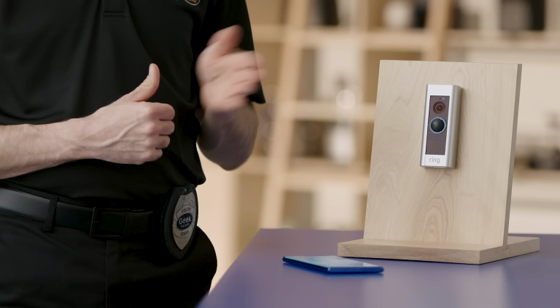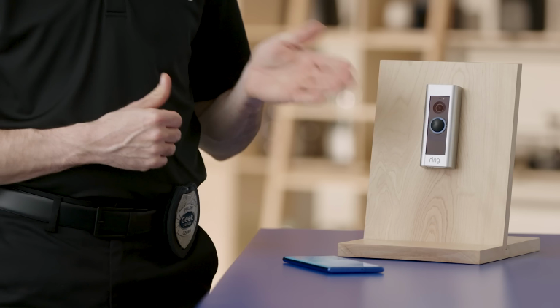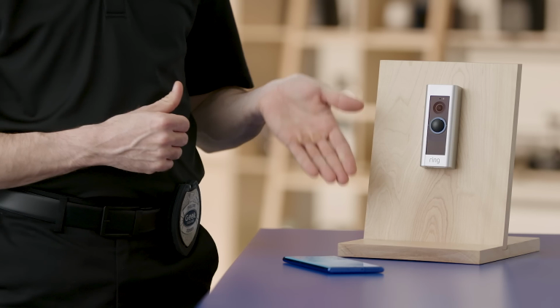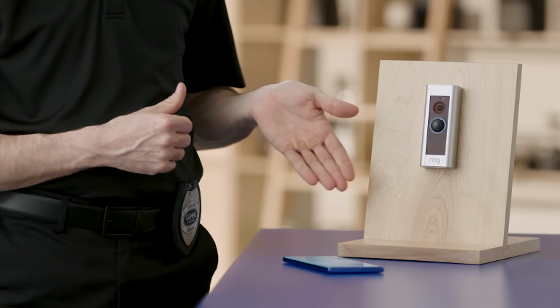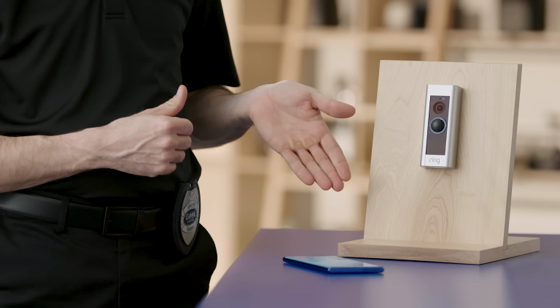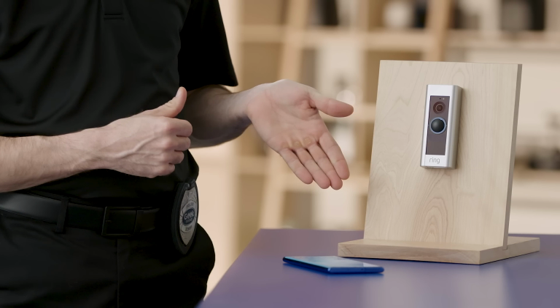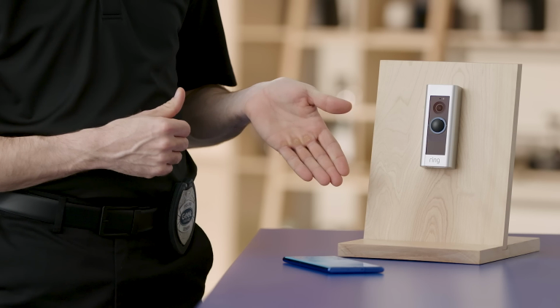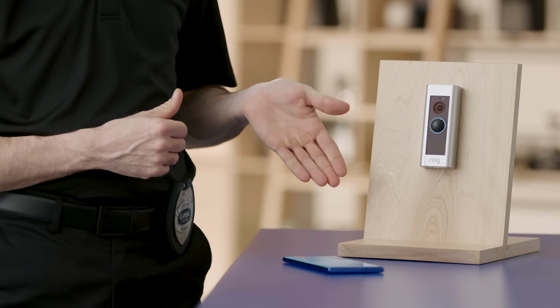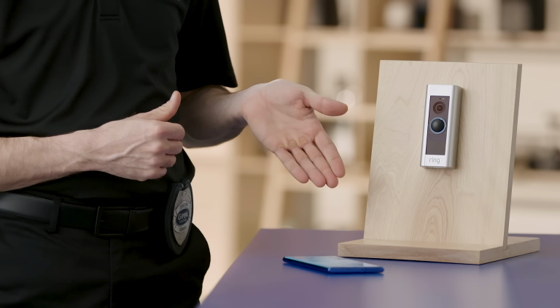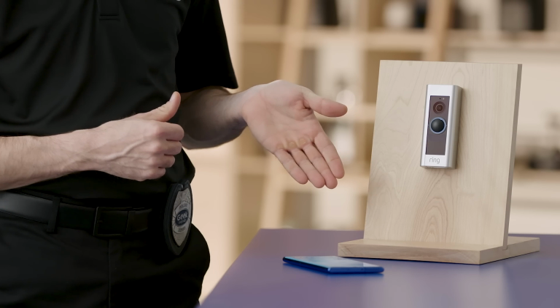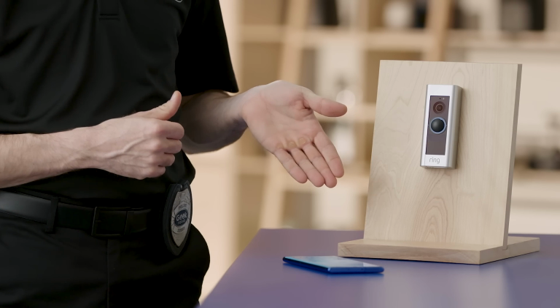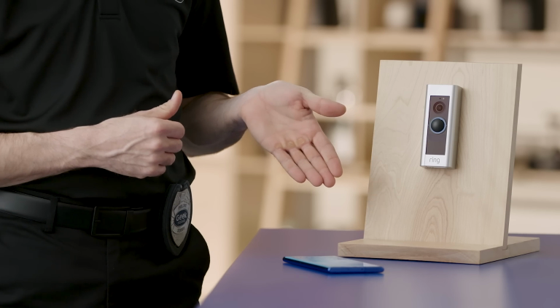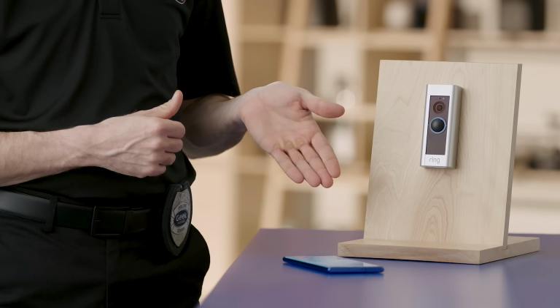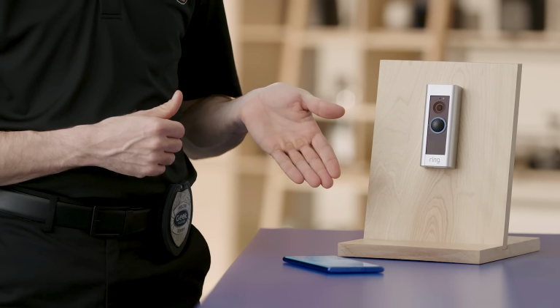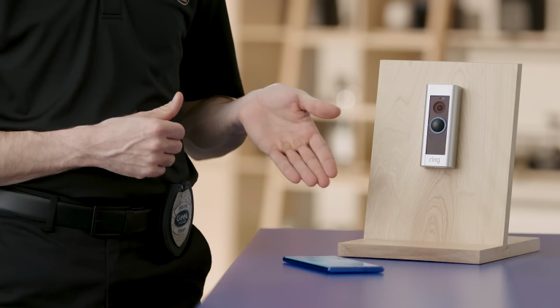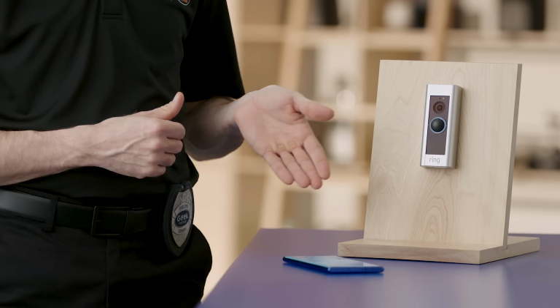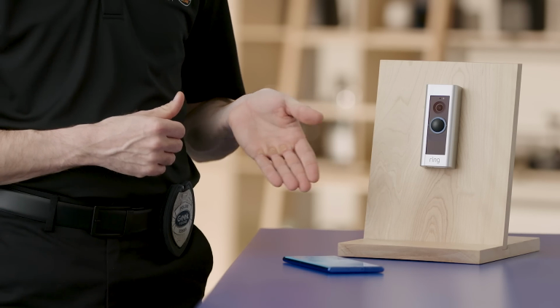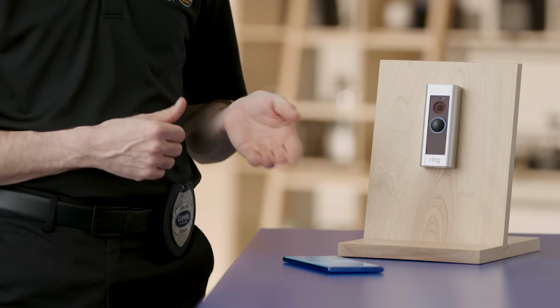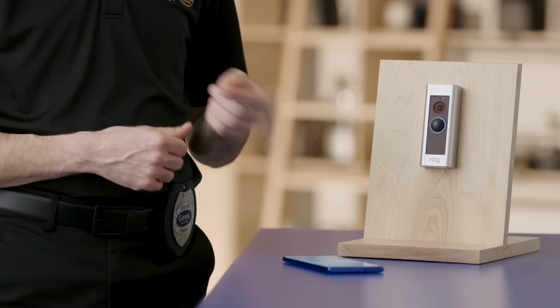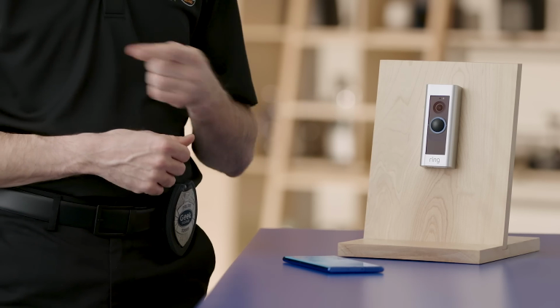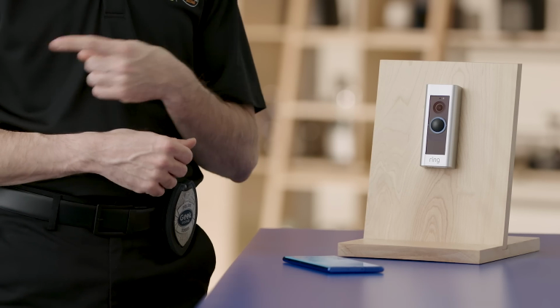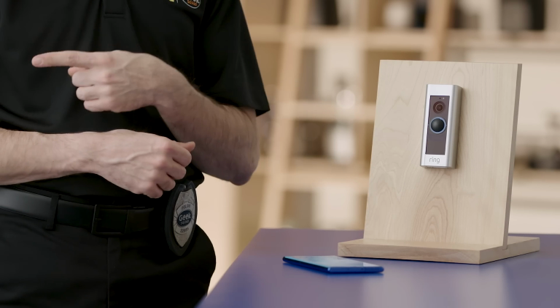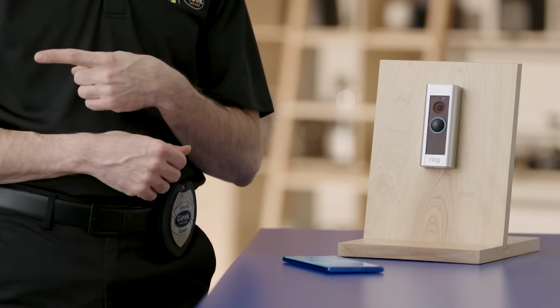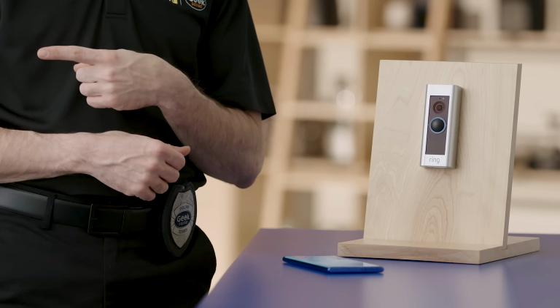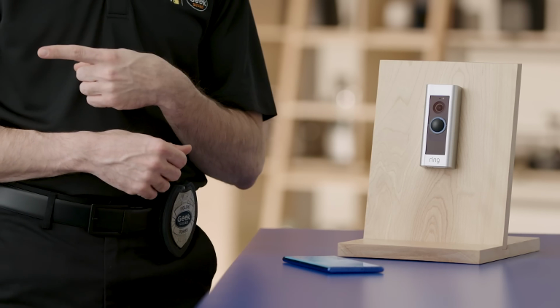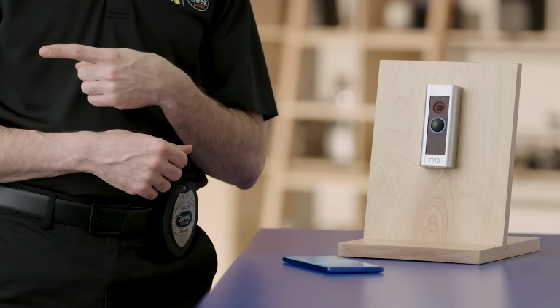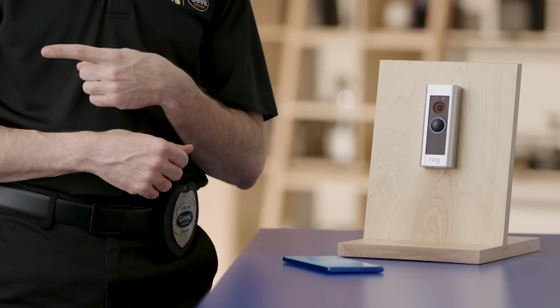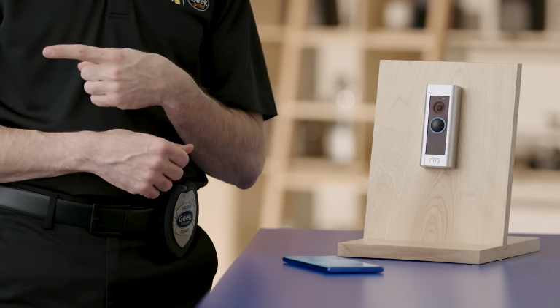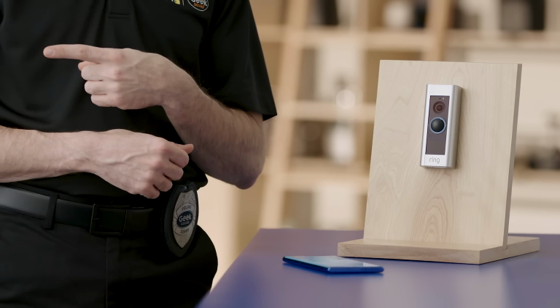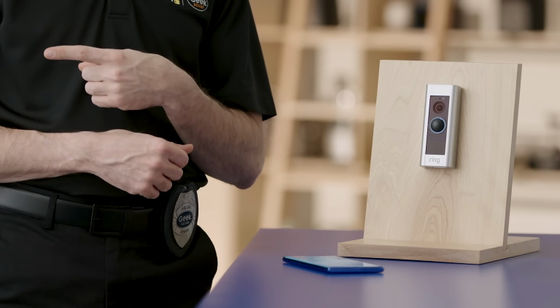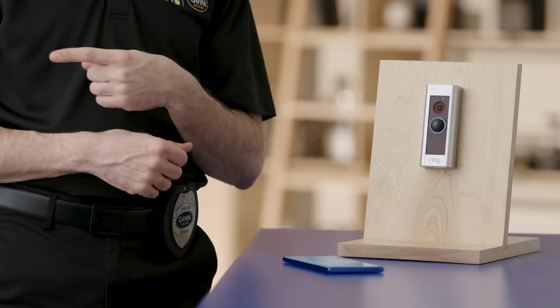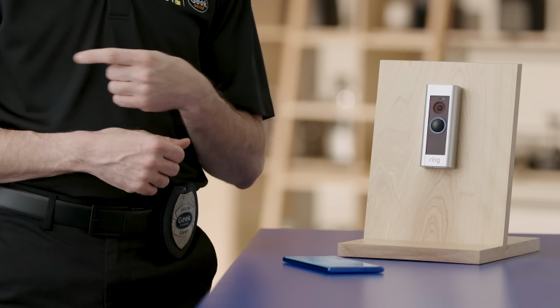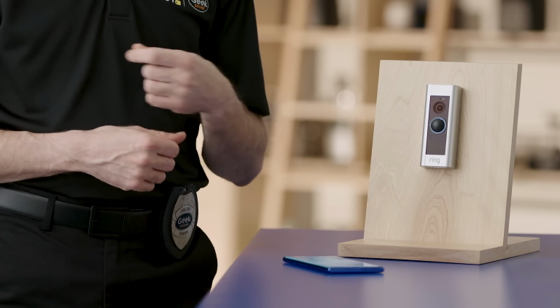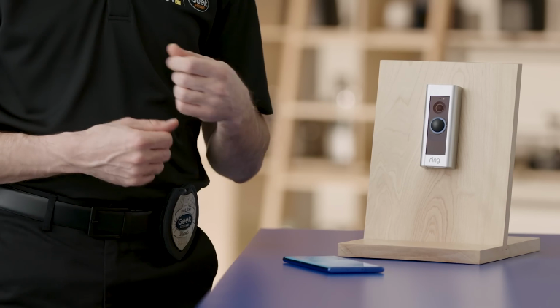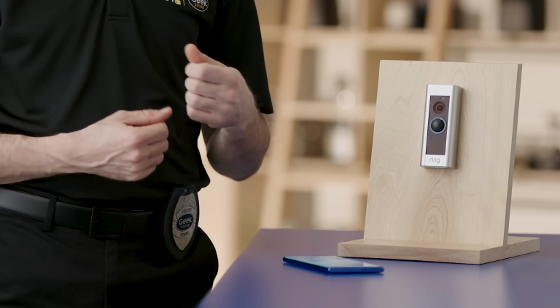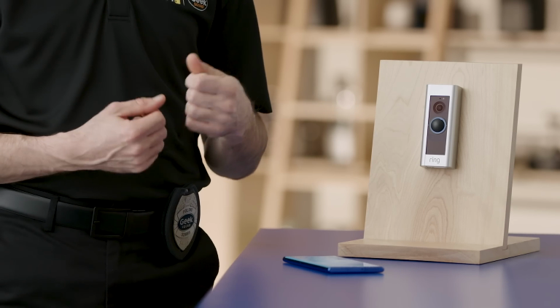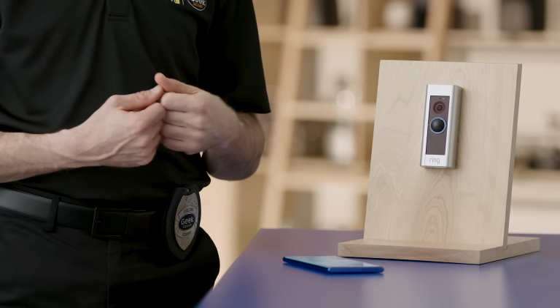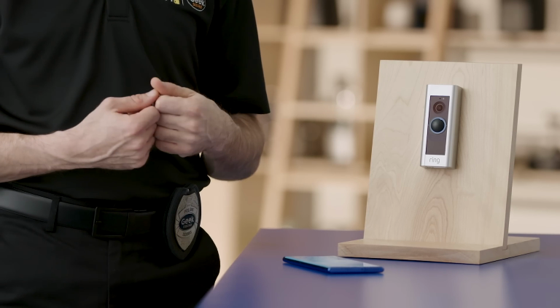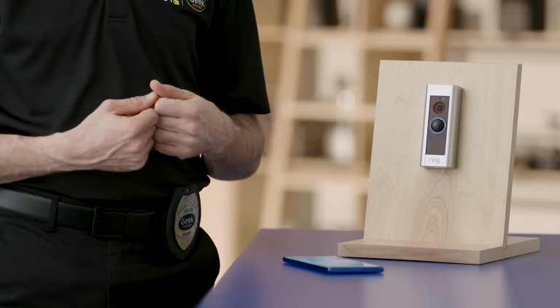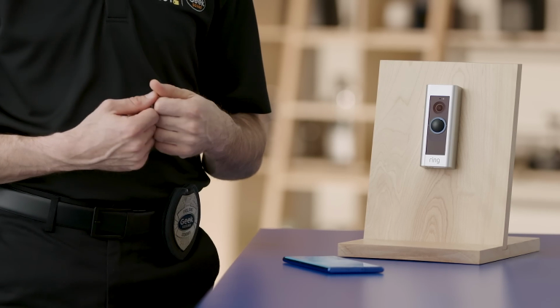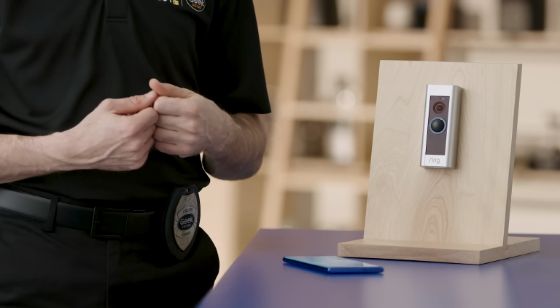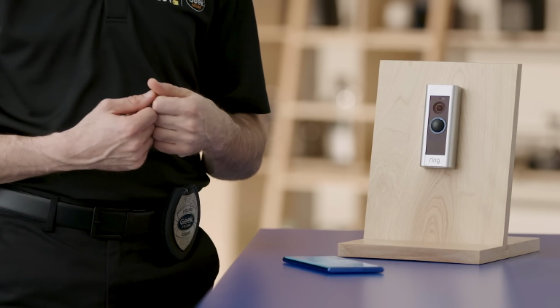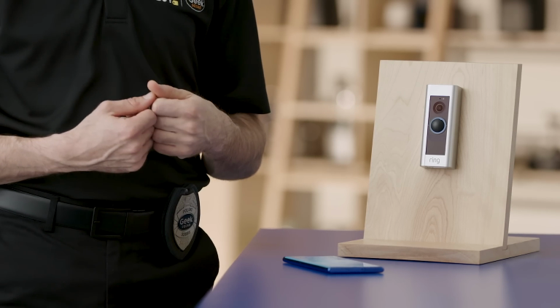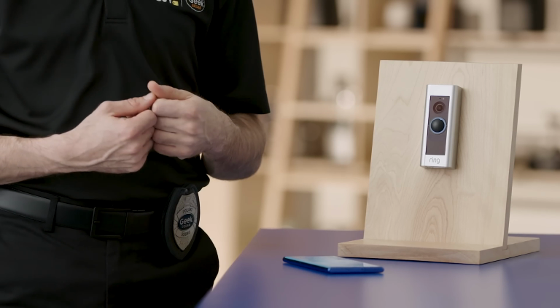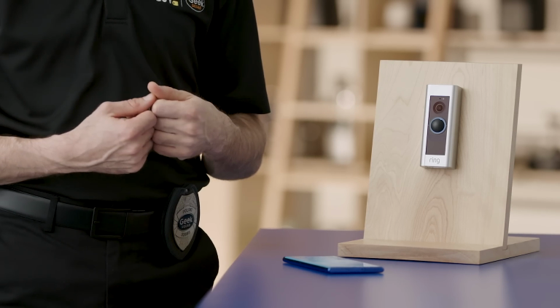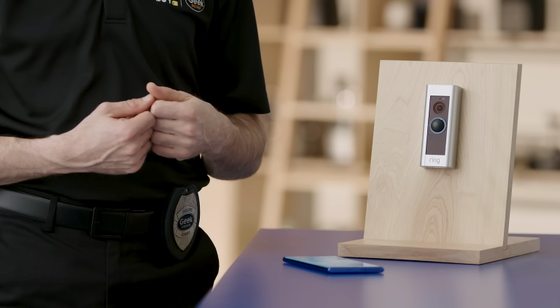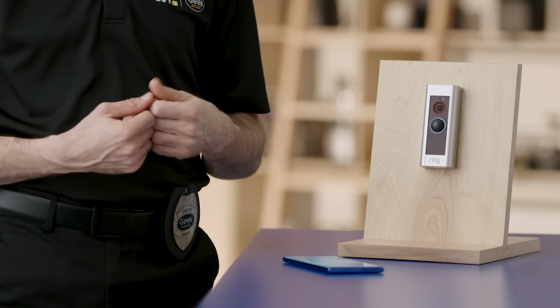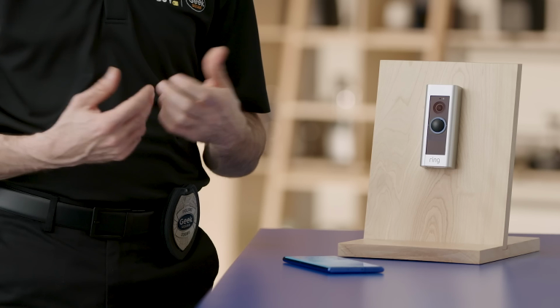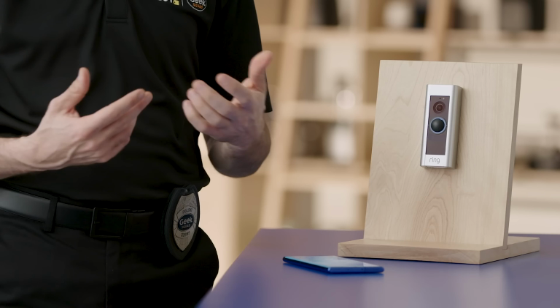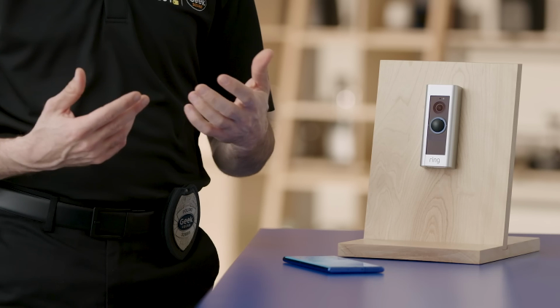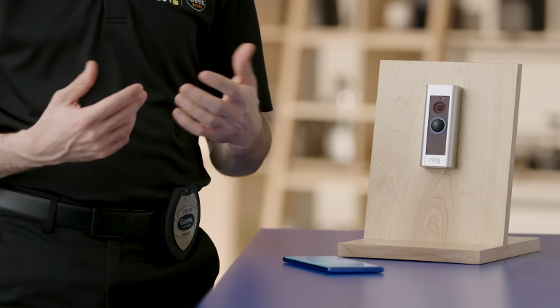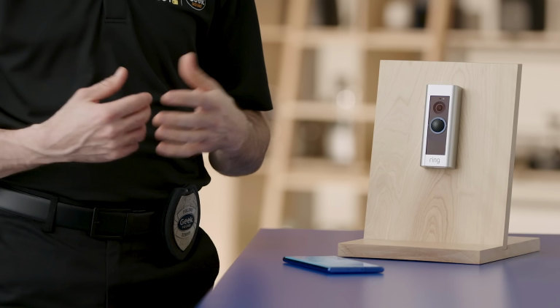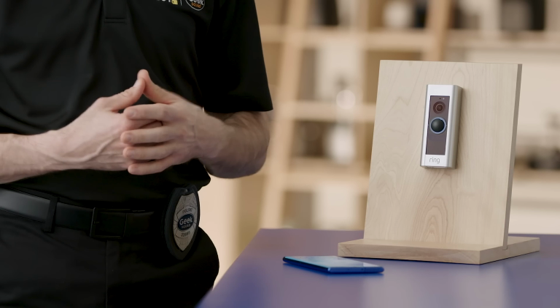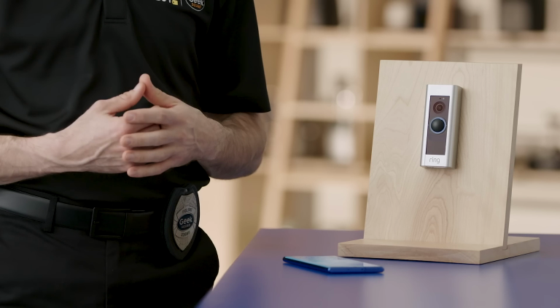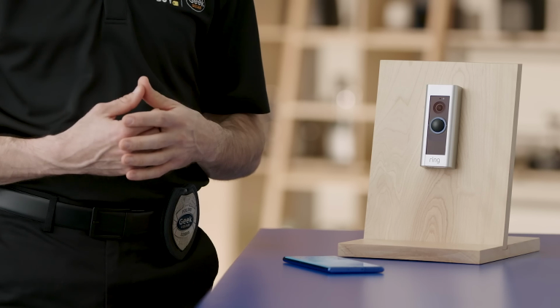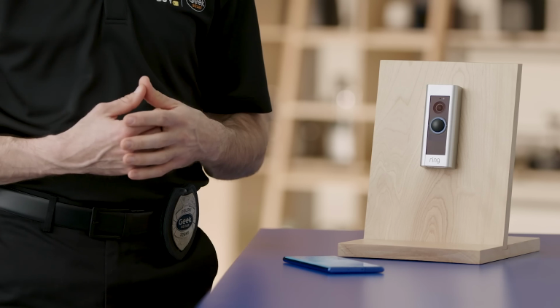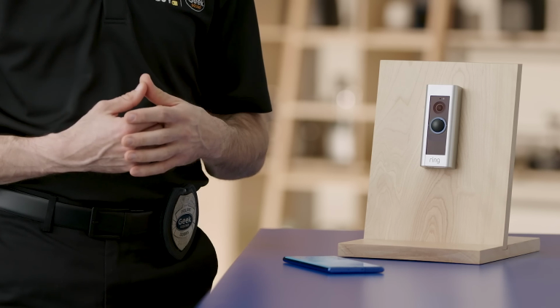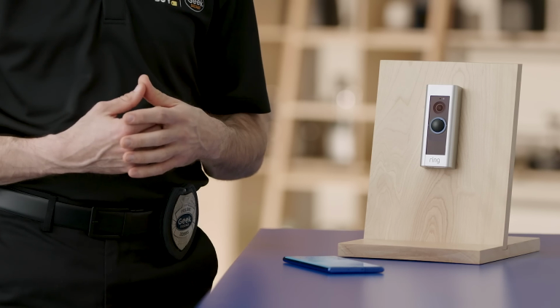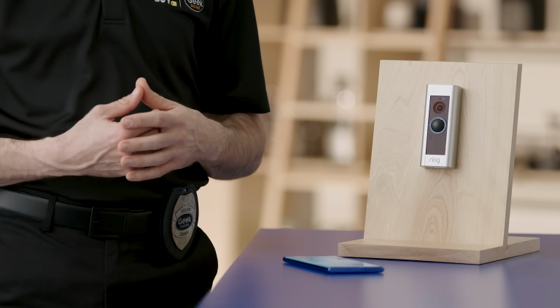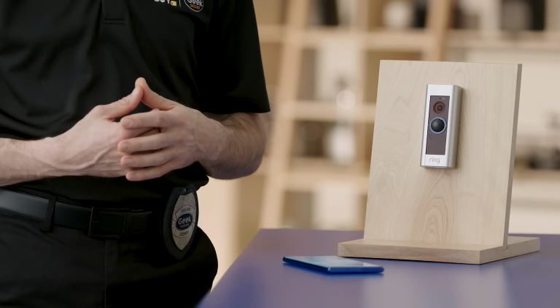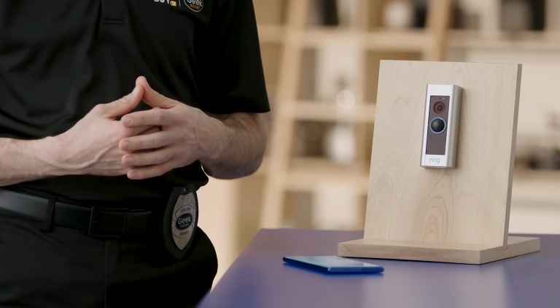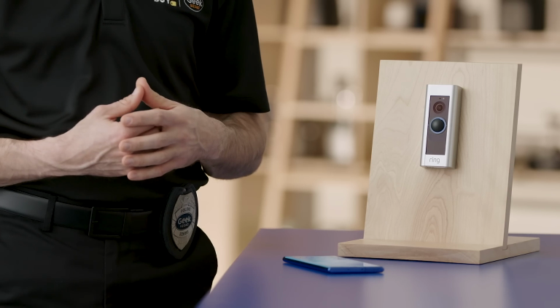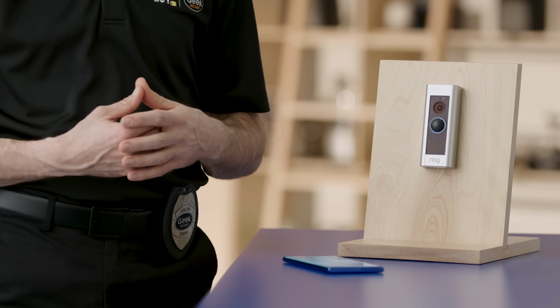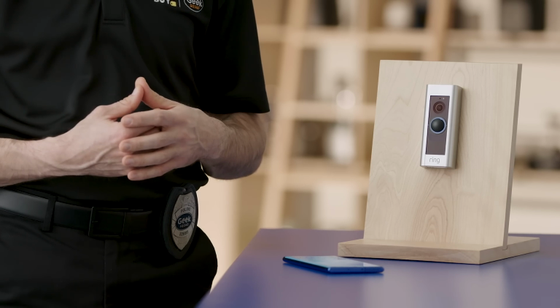Here's what the Ring doorbell looks like. We've also got one installed outside the lab doorway. We'll sync up with that one for today's demonstration.